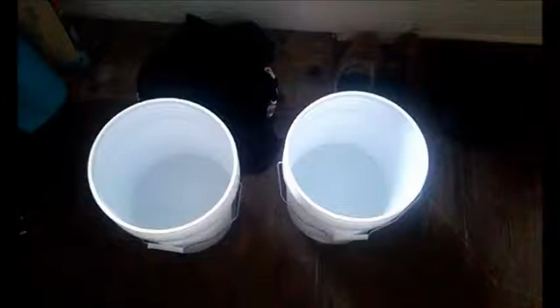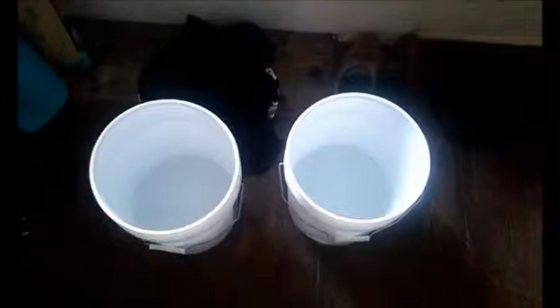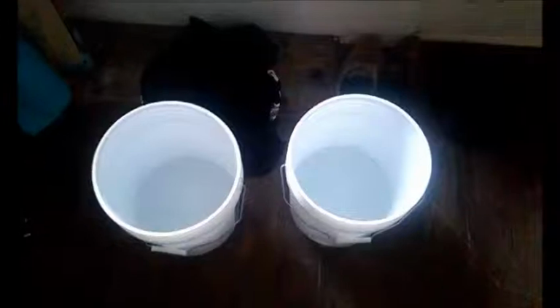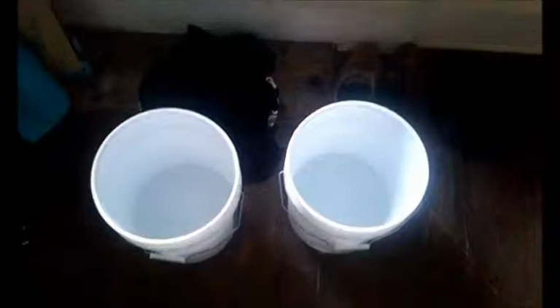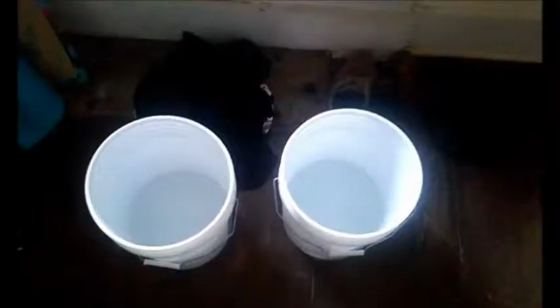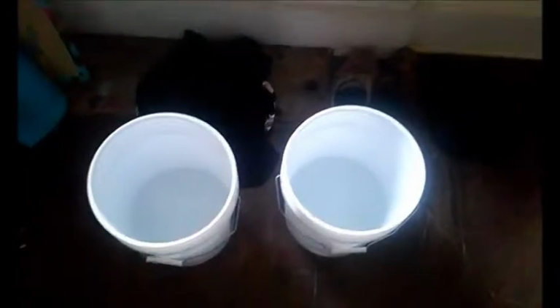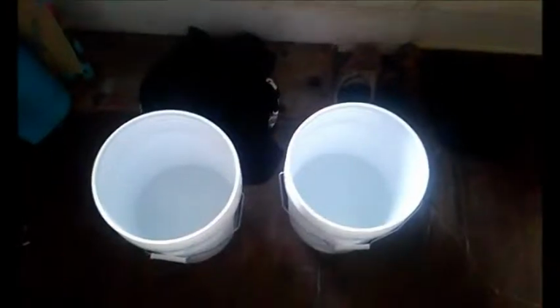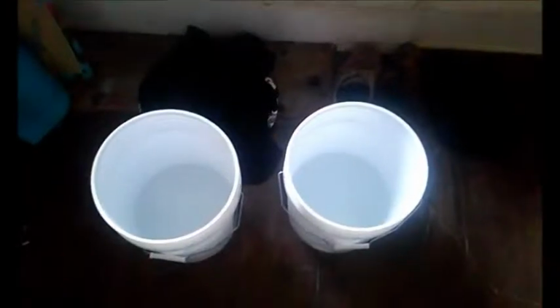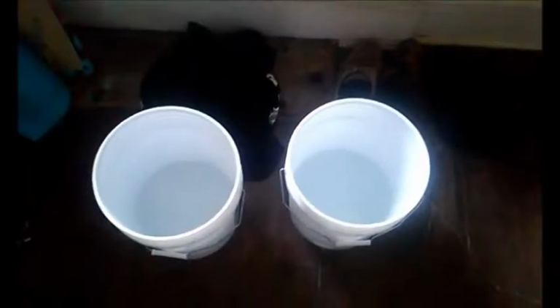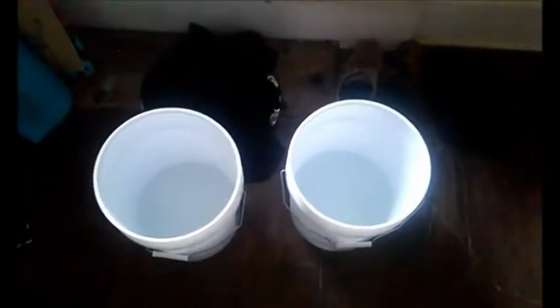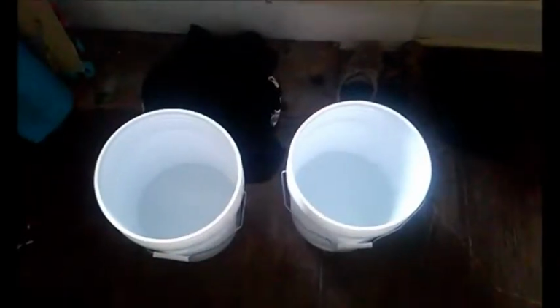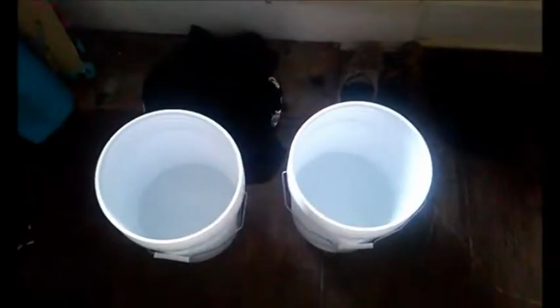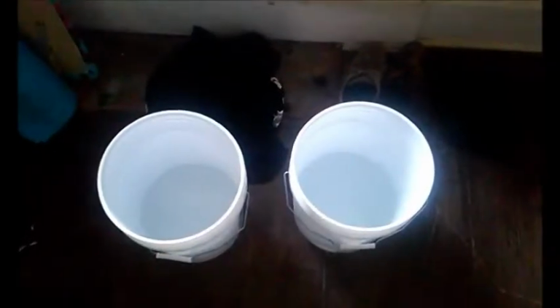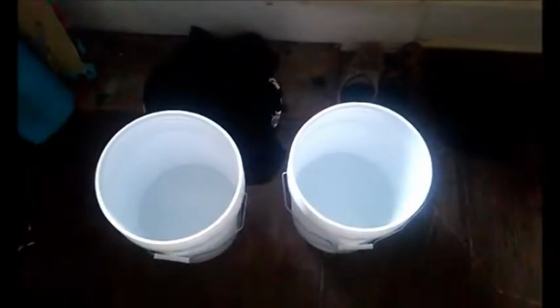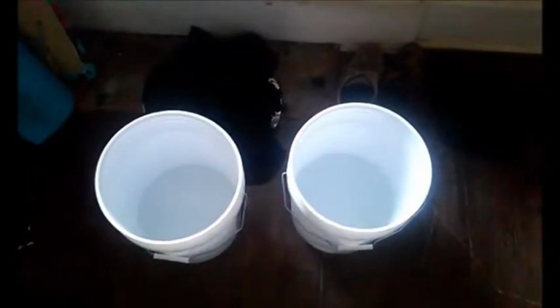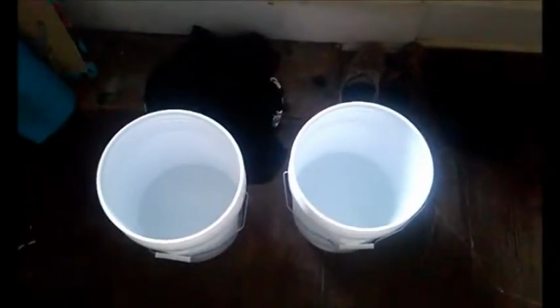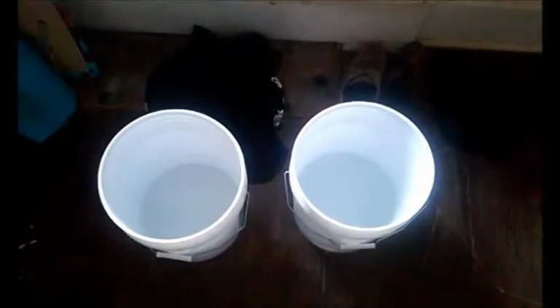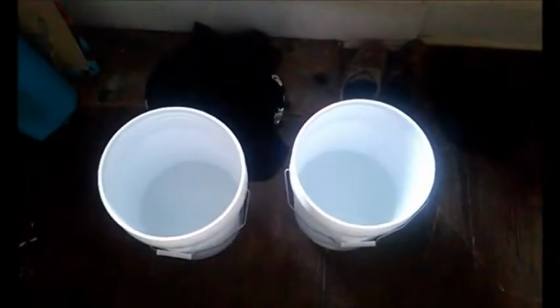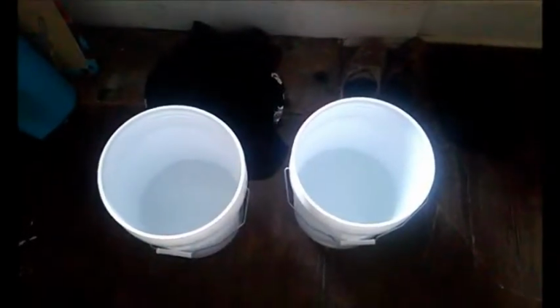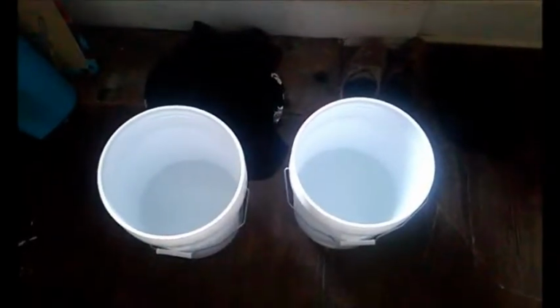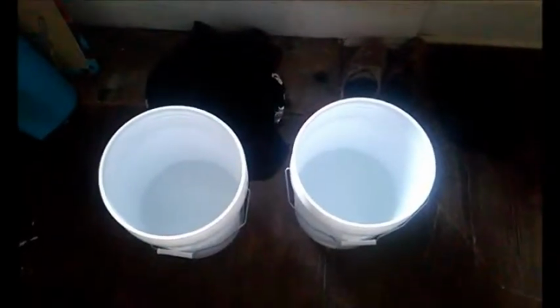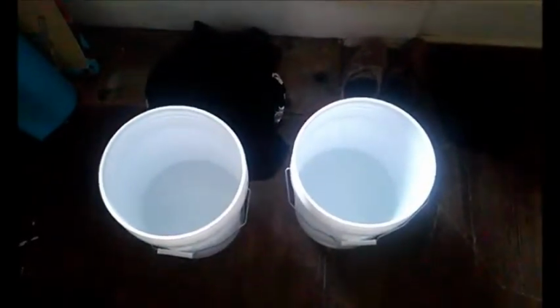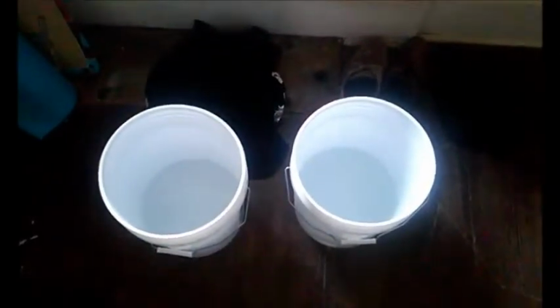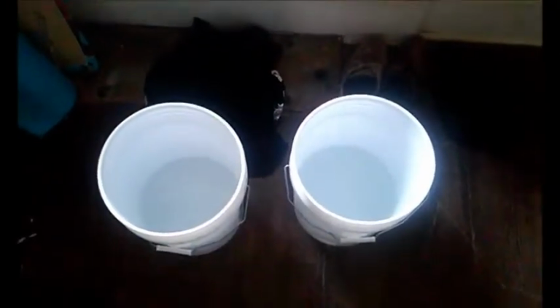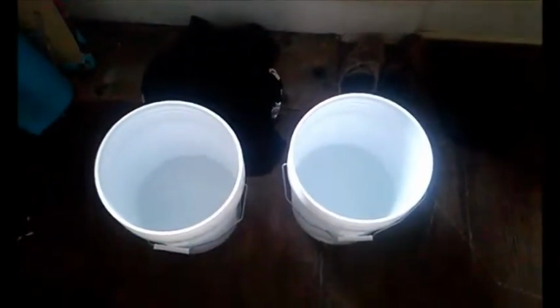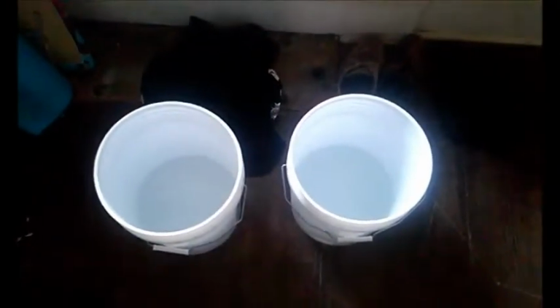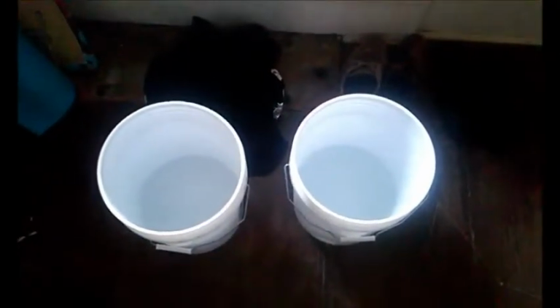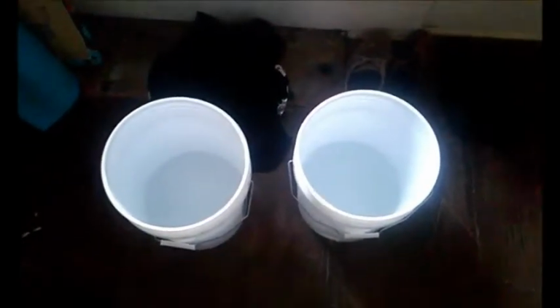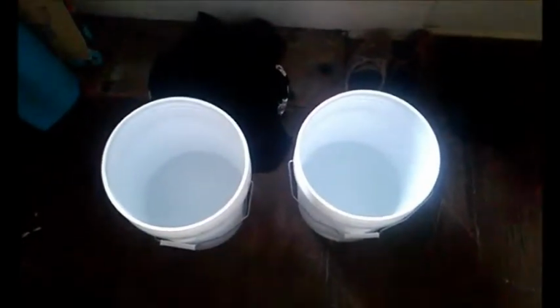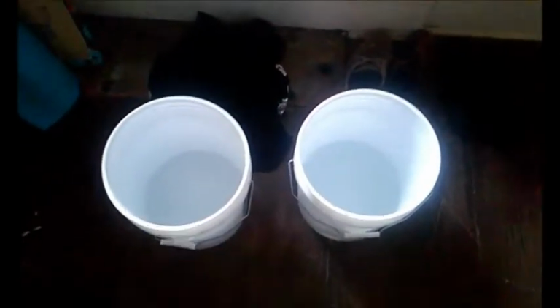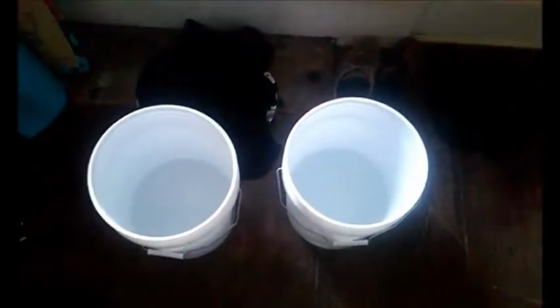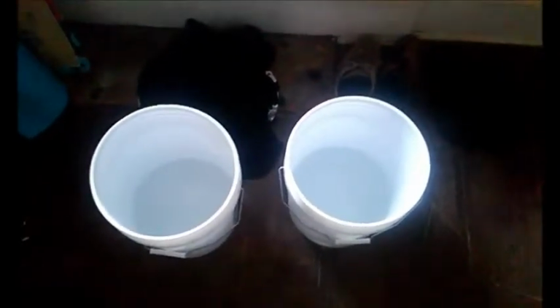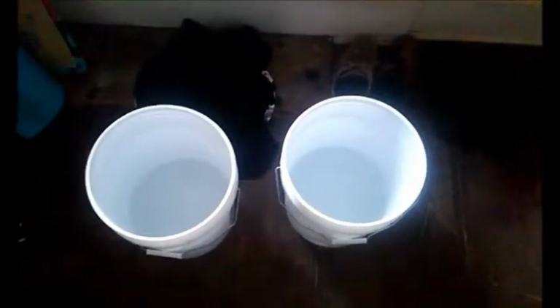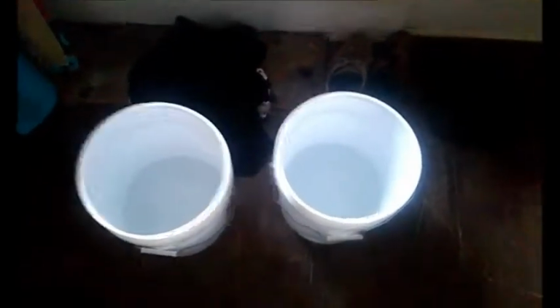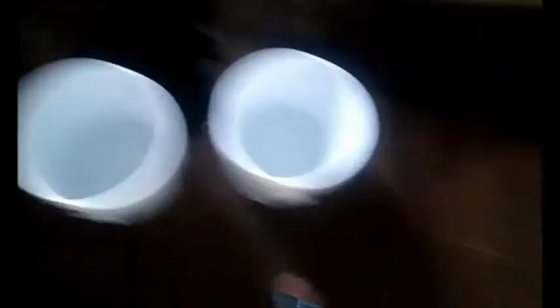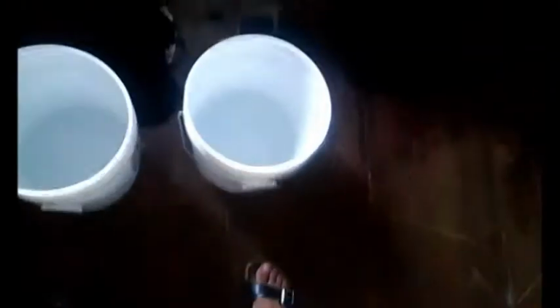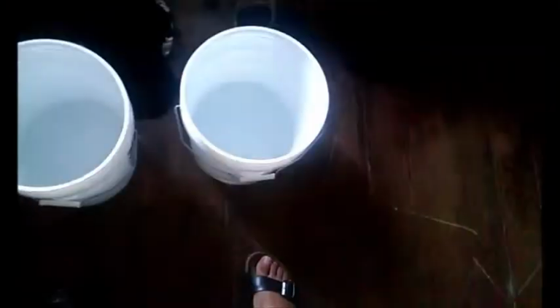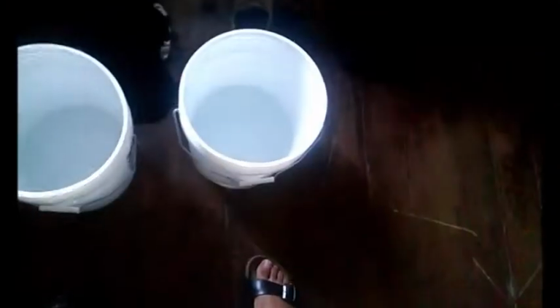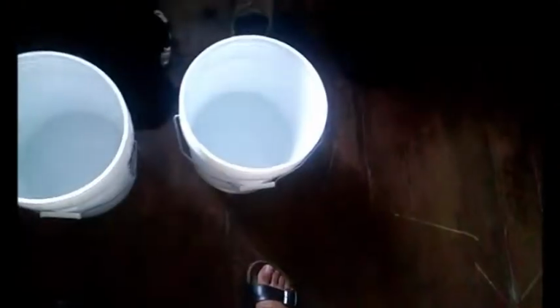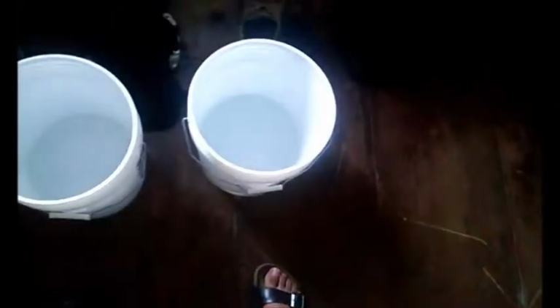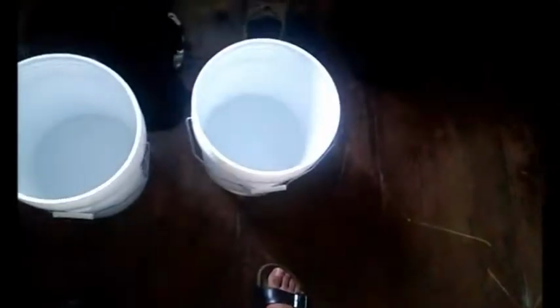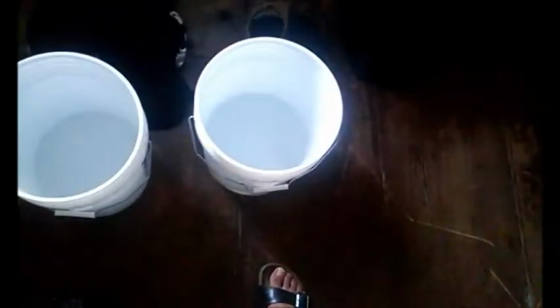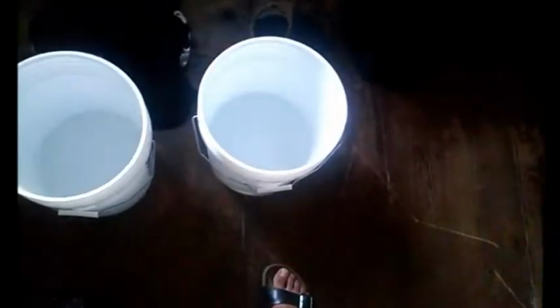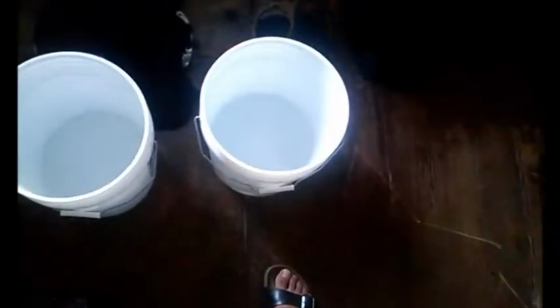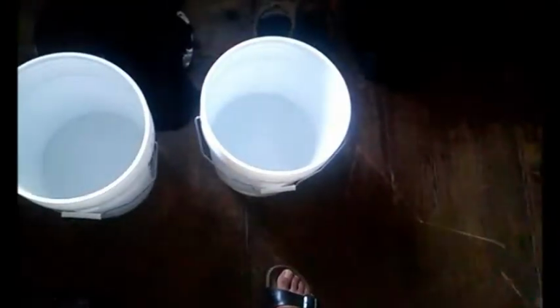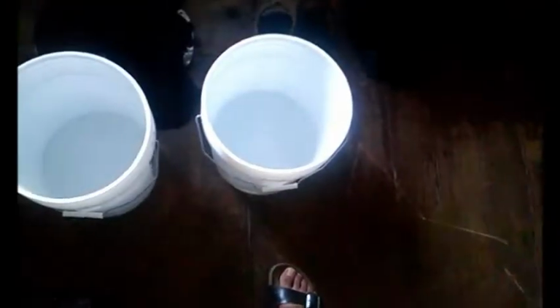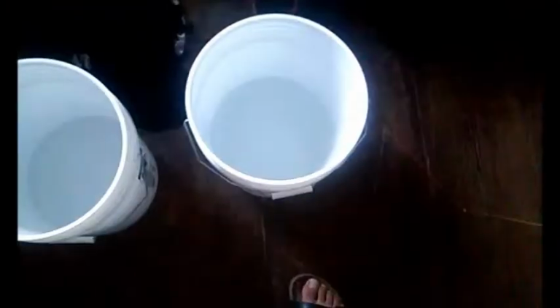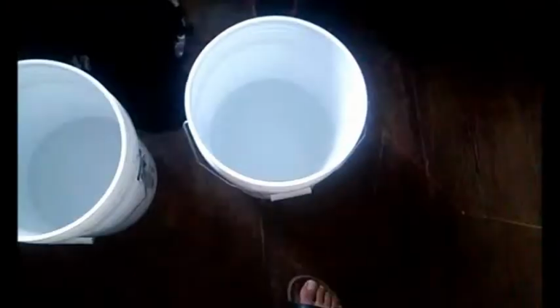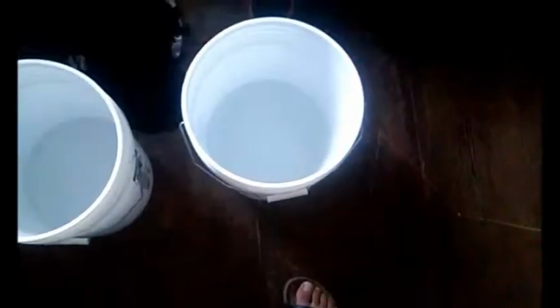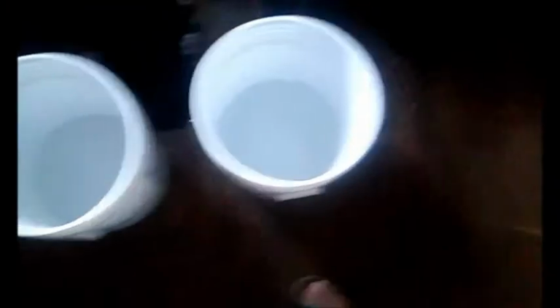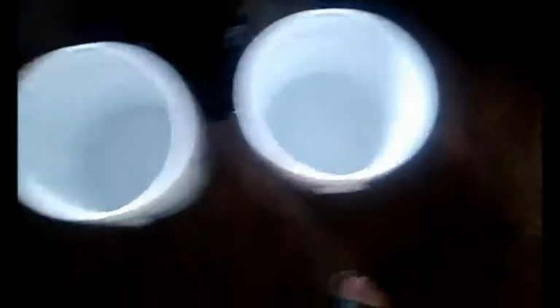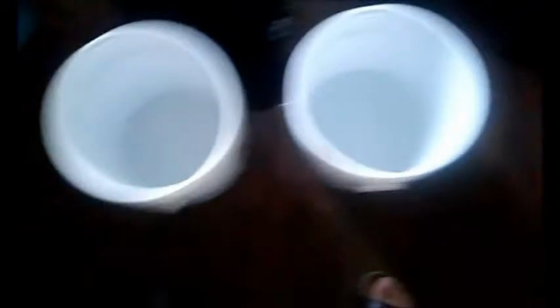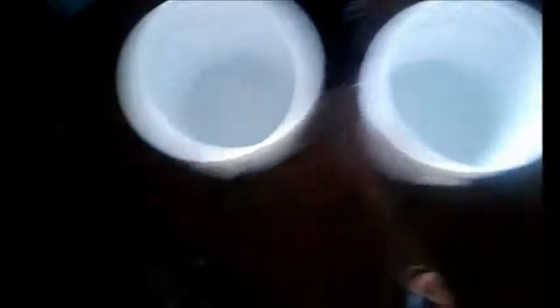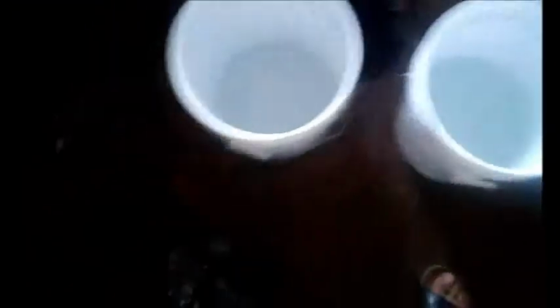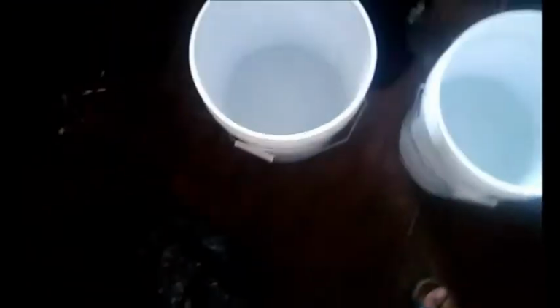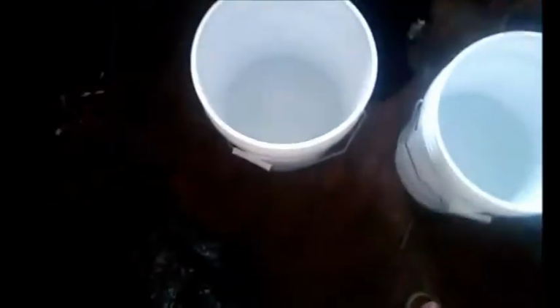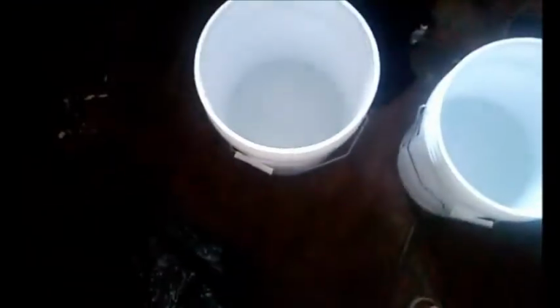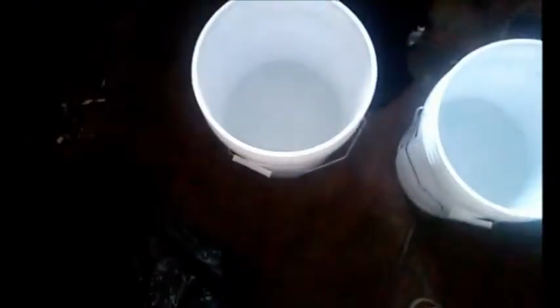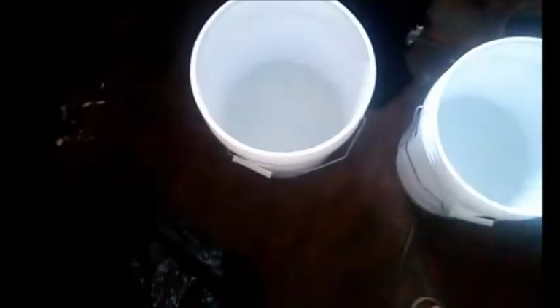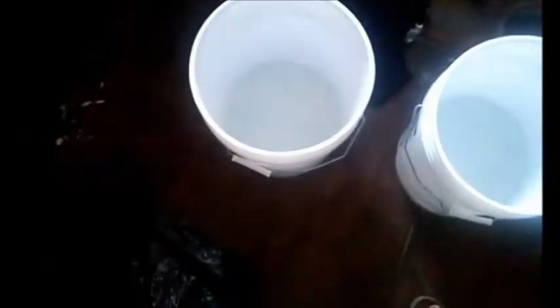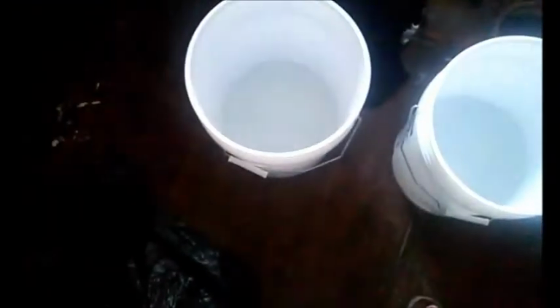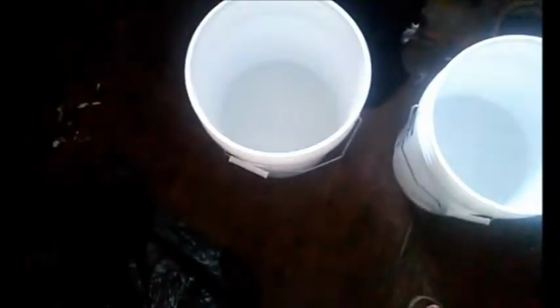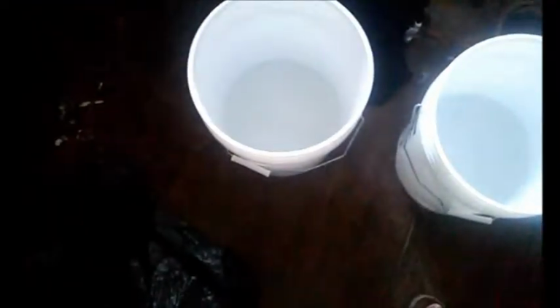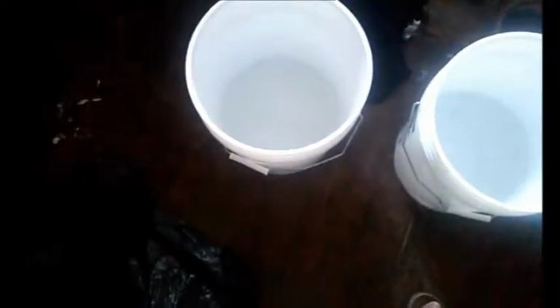How to scrub two work shirts when you don't give a shit about your job. First, fill up two buckets with water — one for scrubbing, one for rinsing.